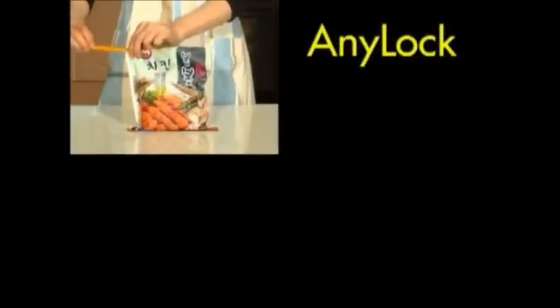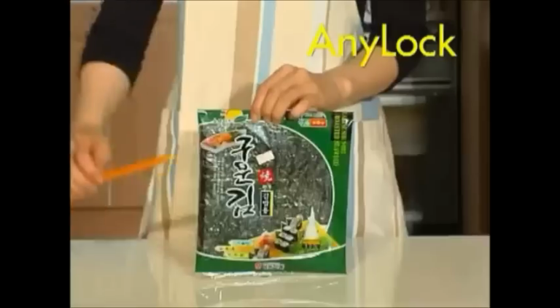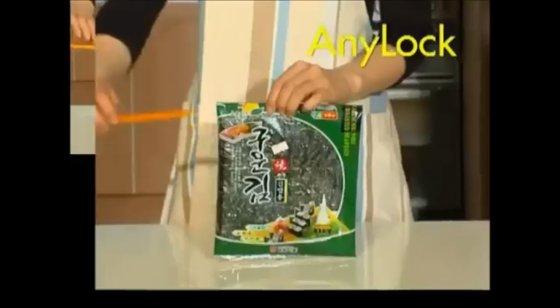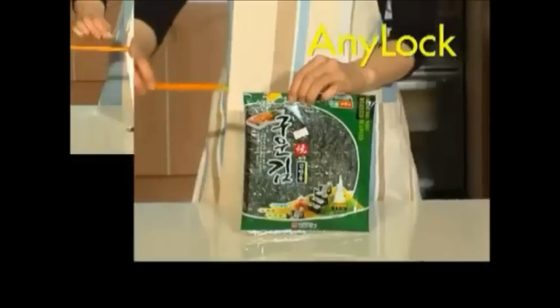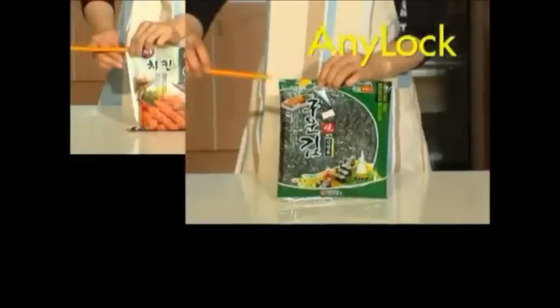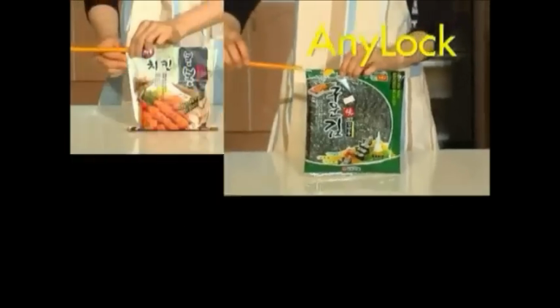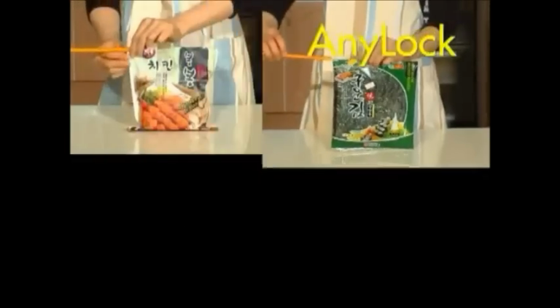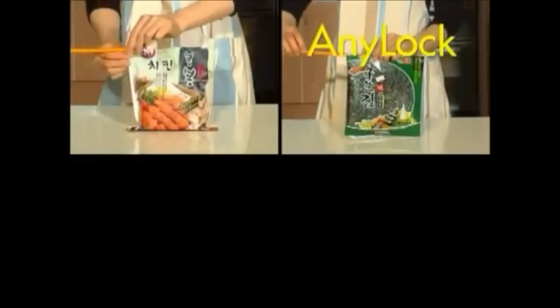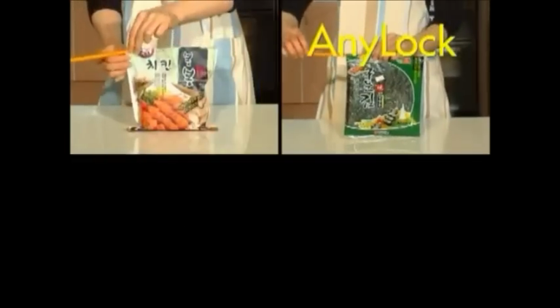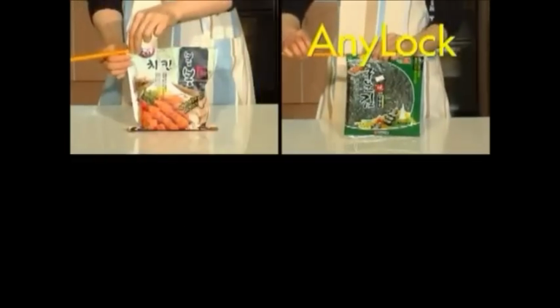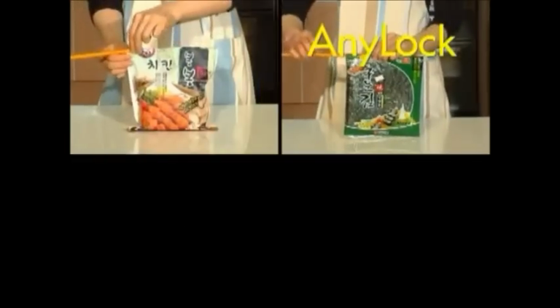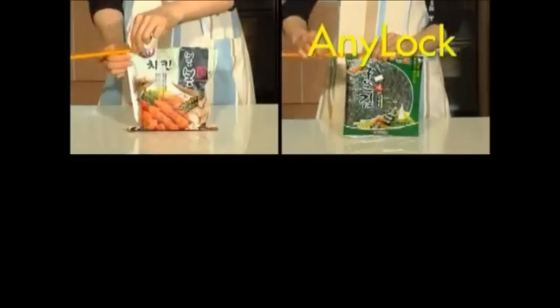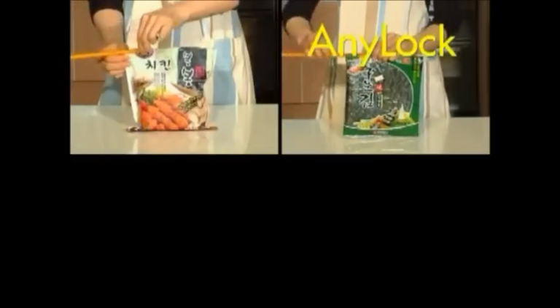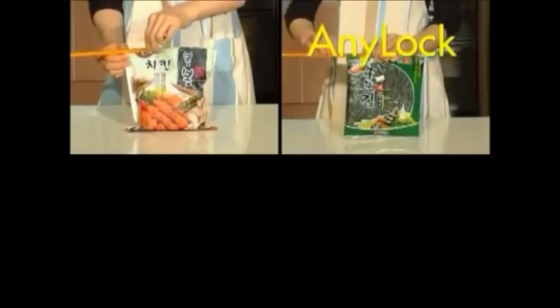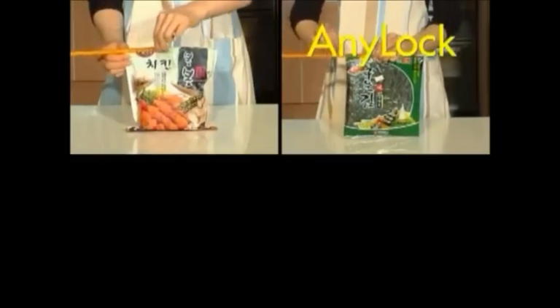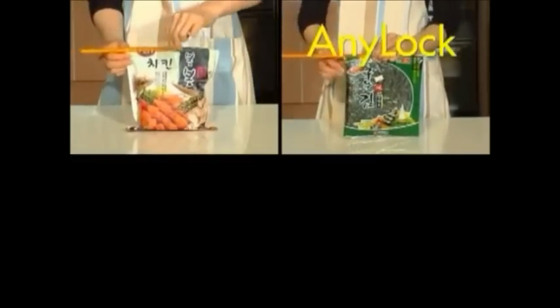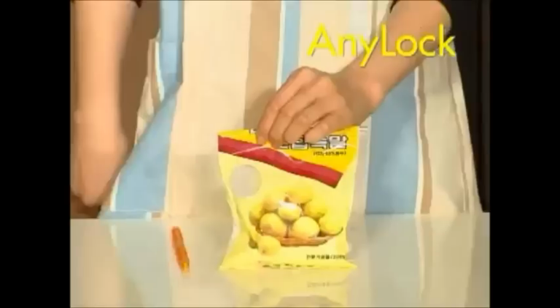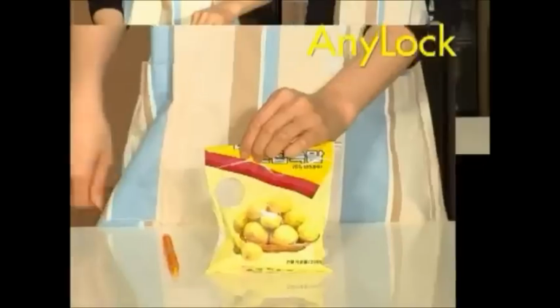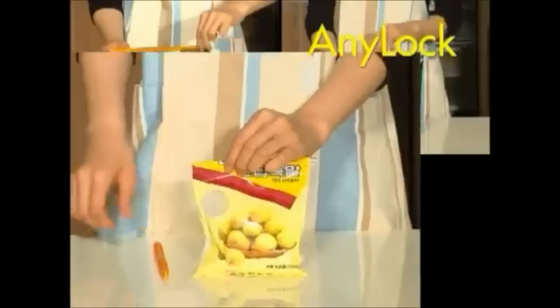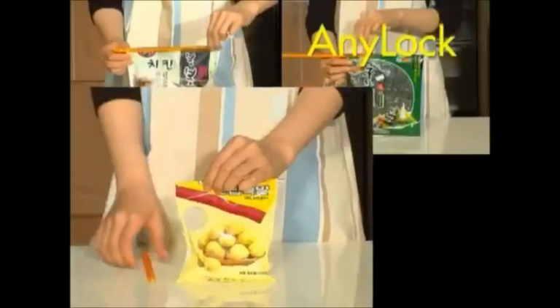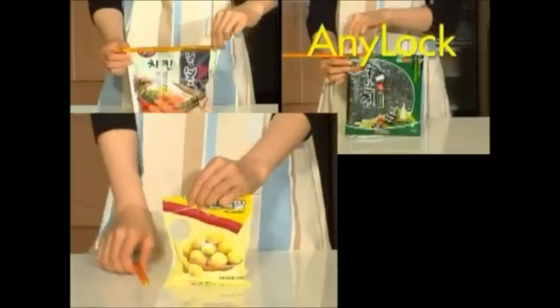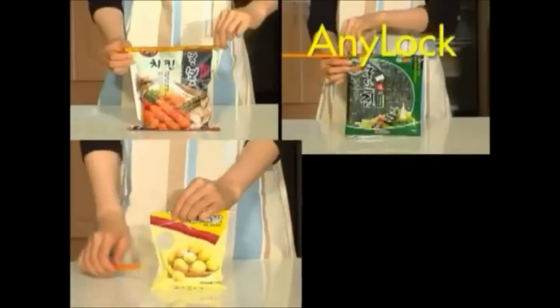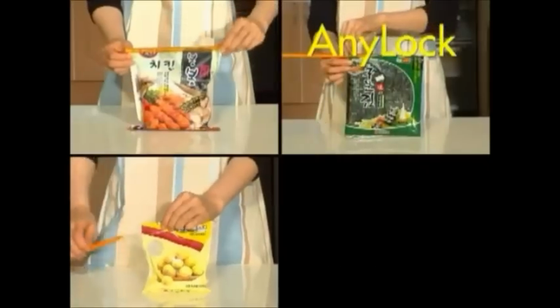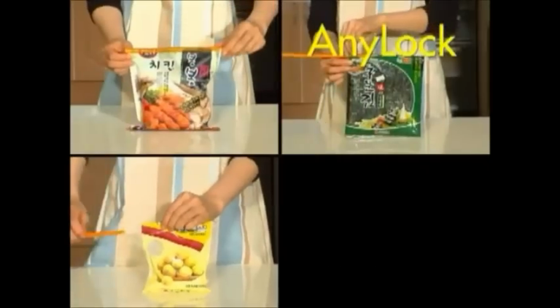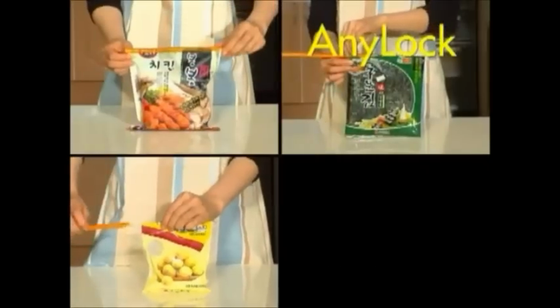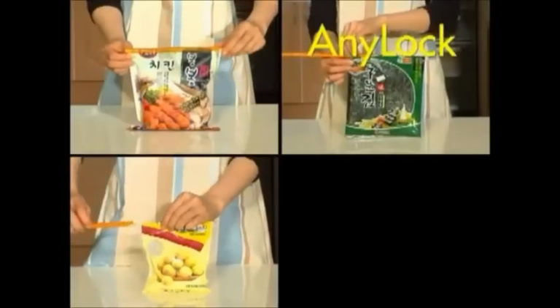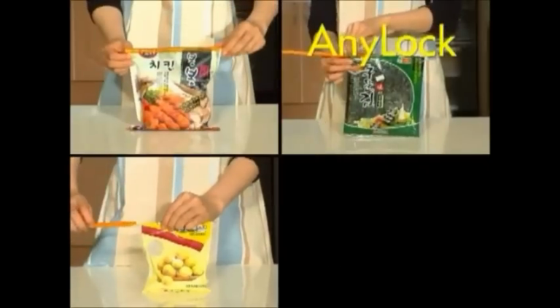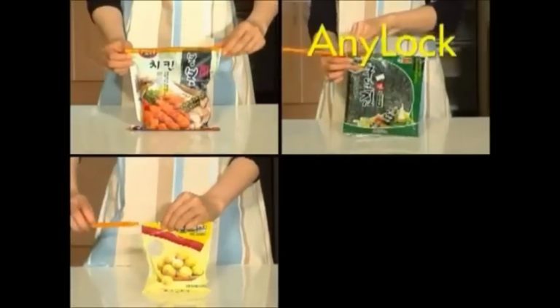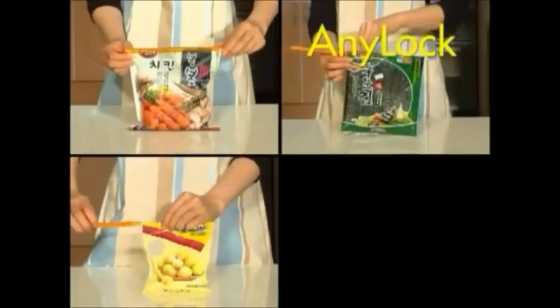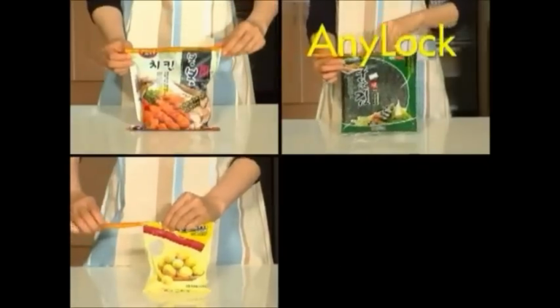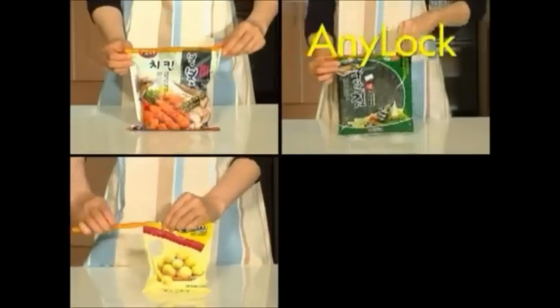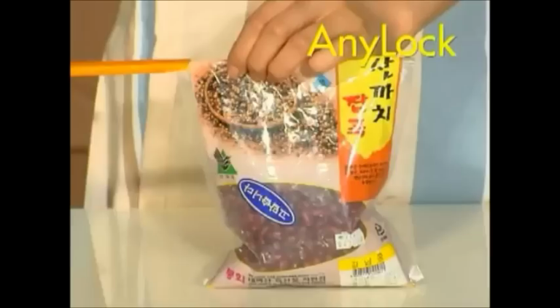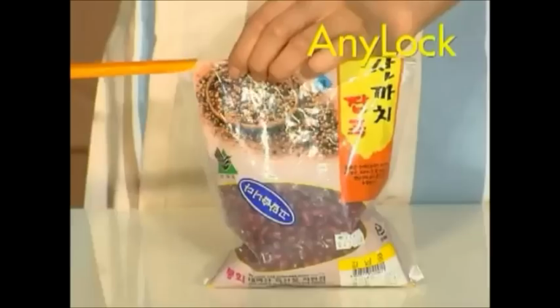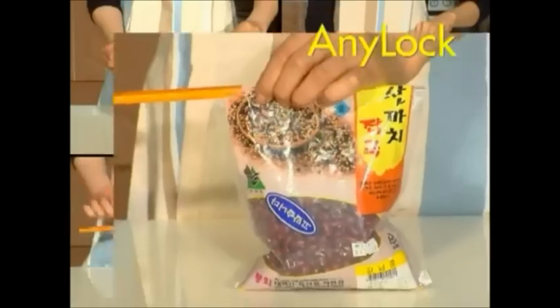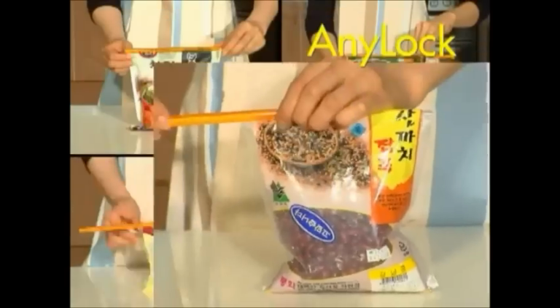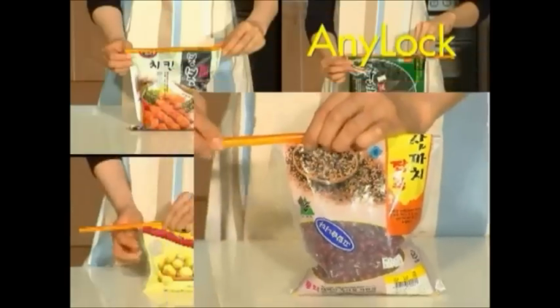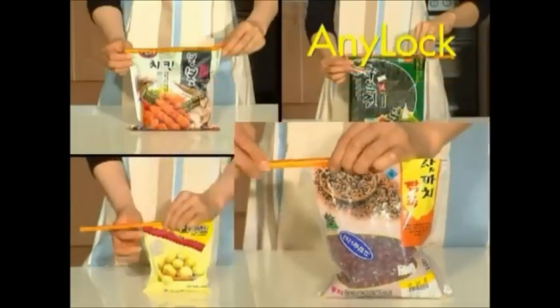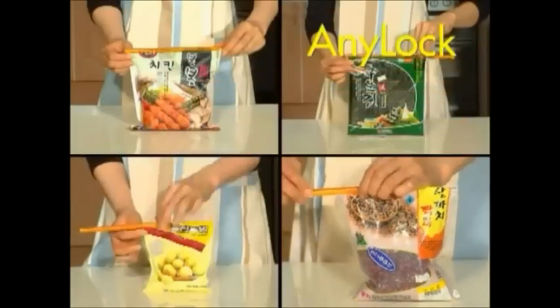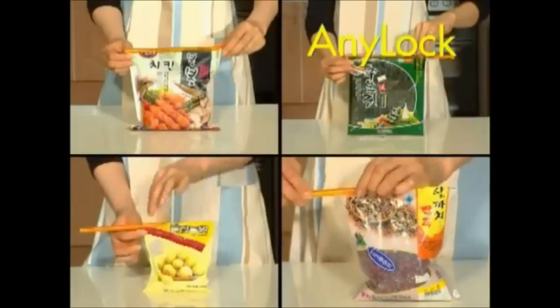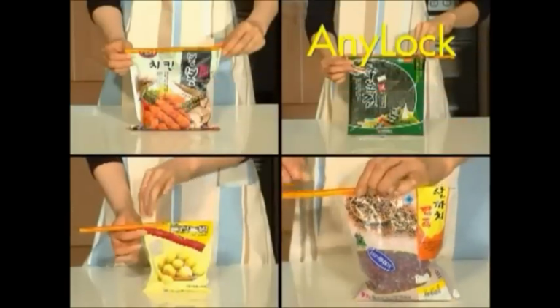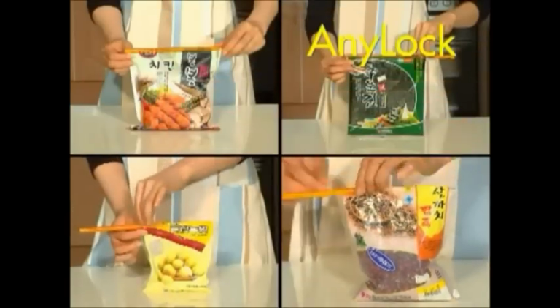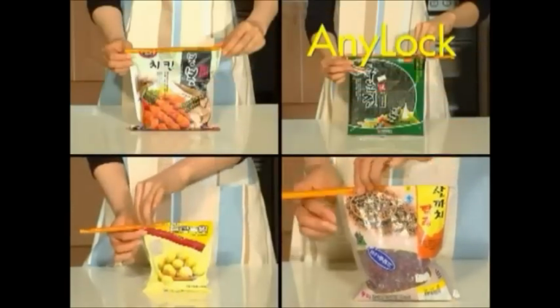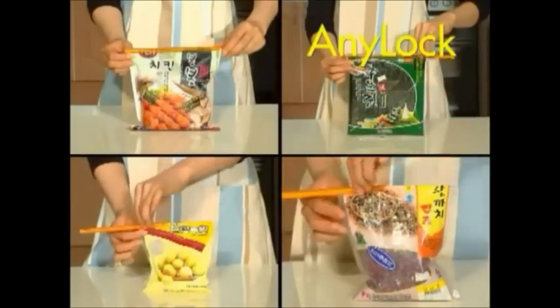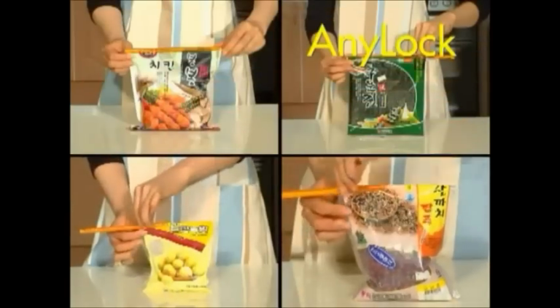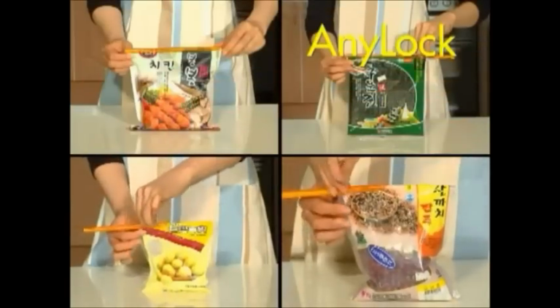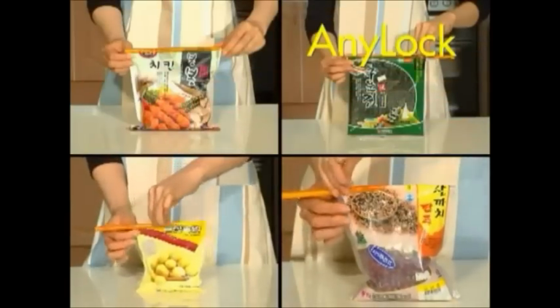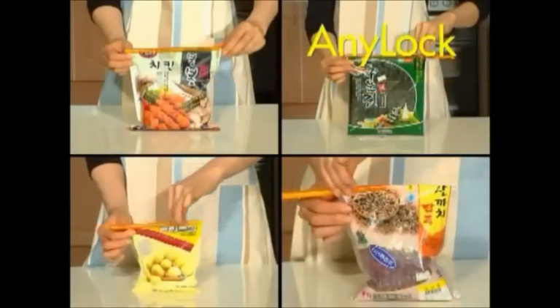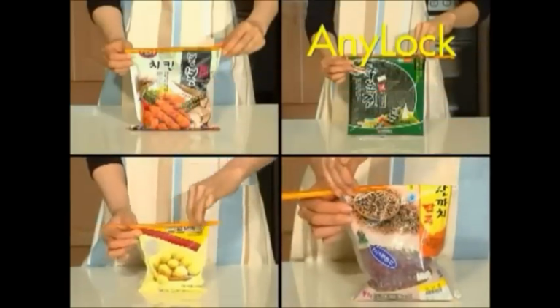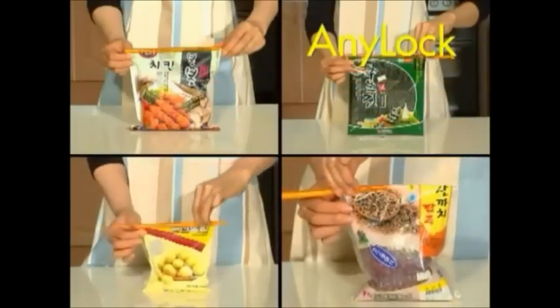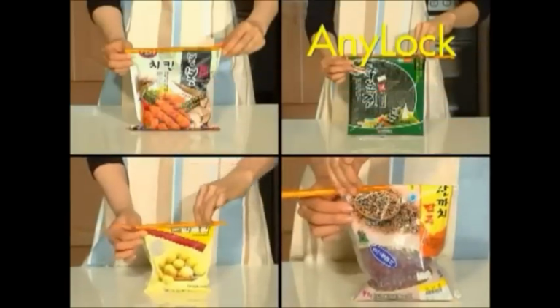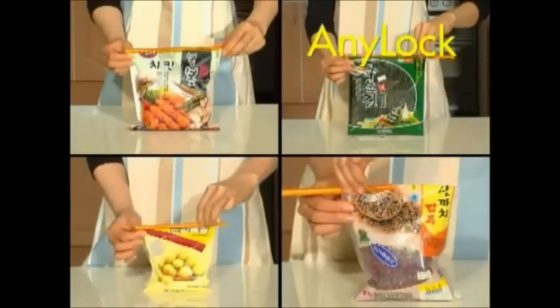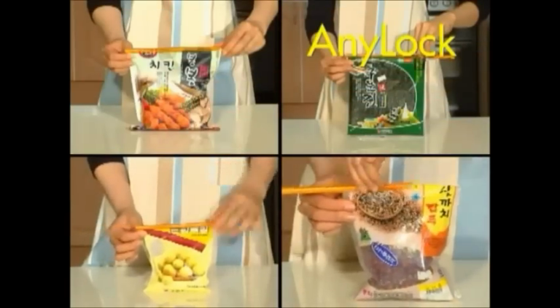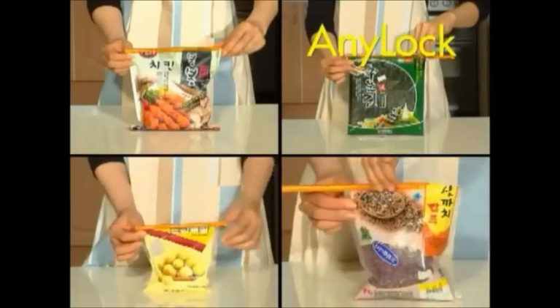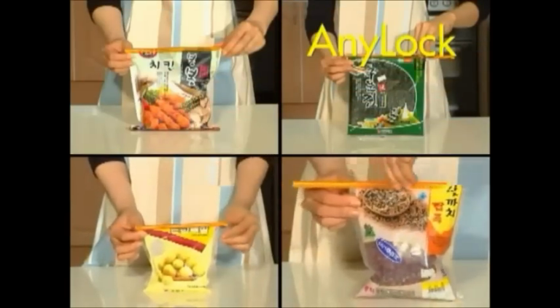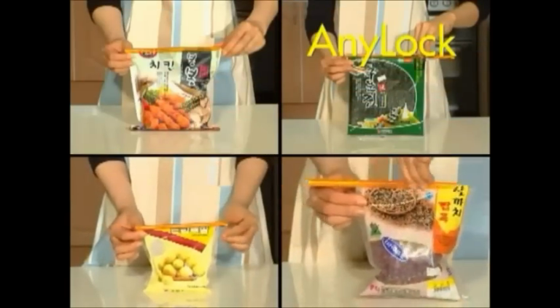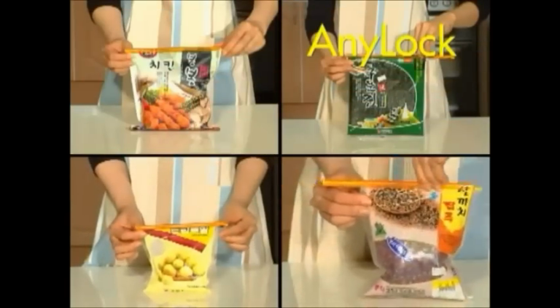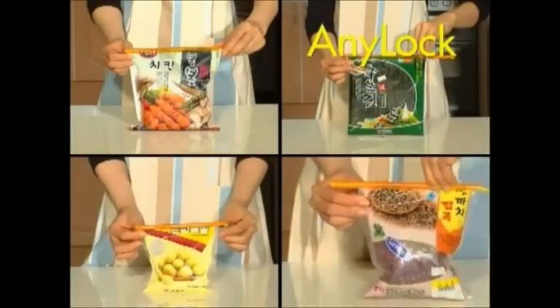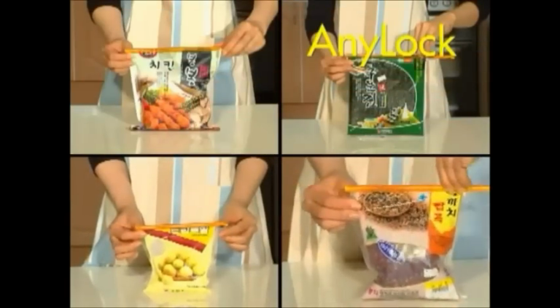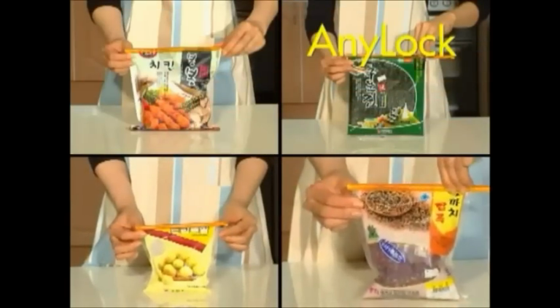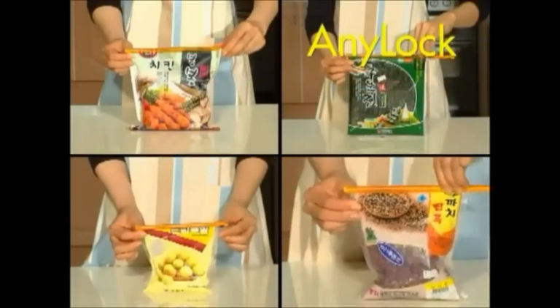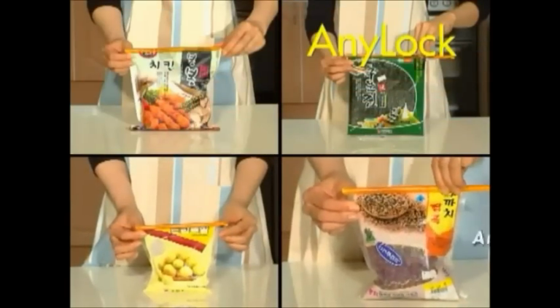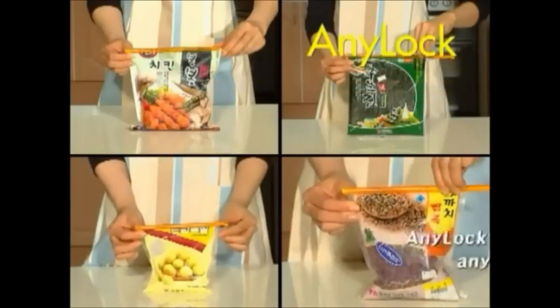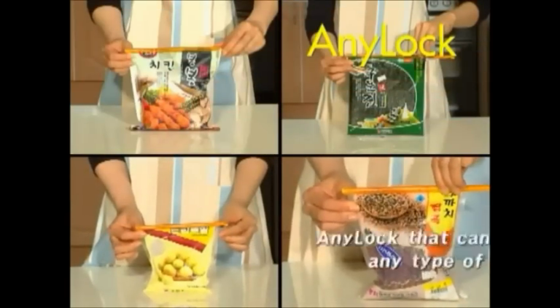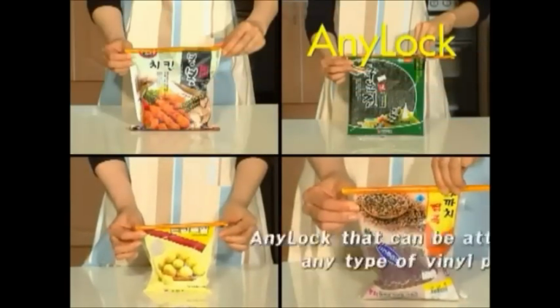Do you want to keep the nice smell and taste of your food in the original bag? Try AniLock right now.